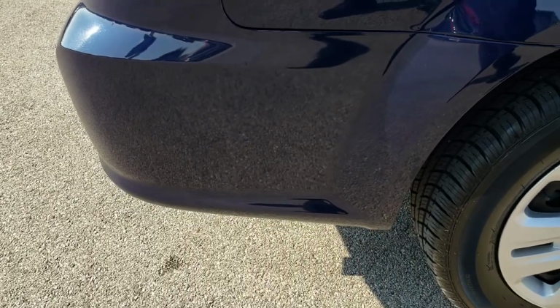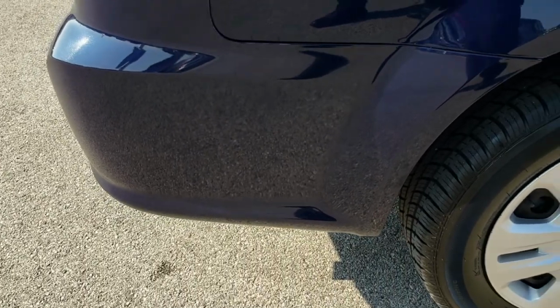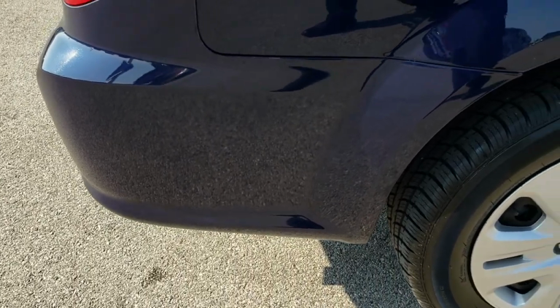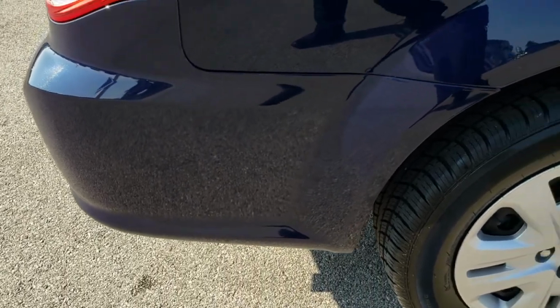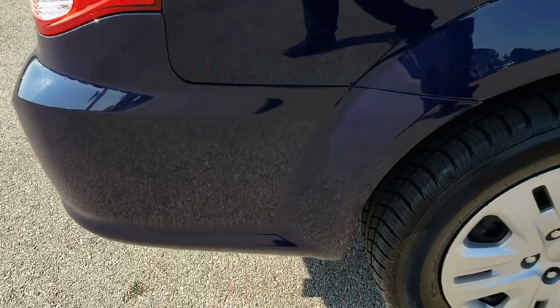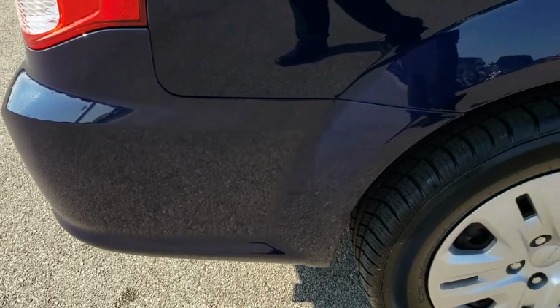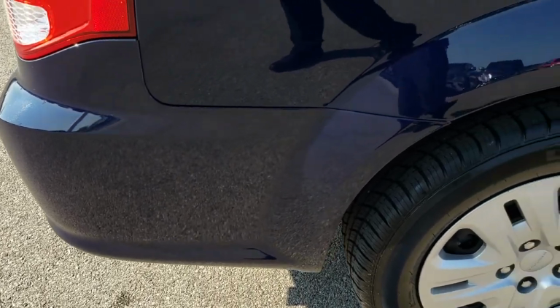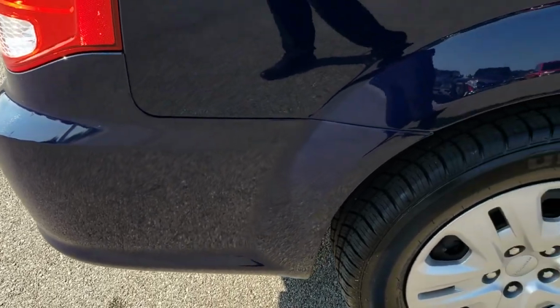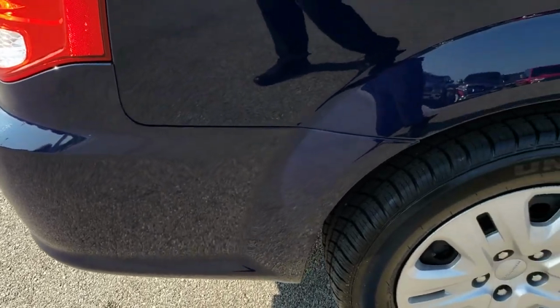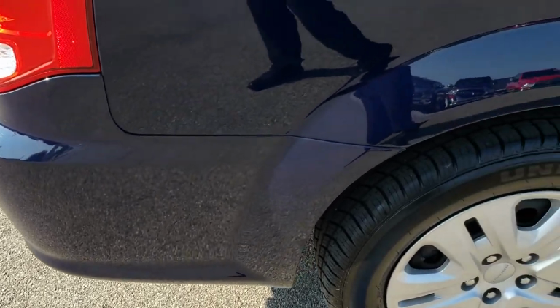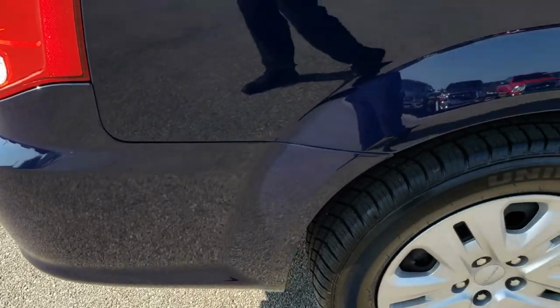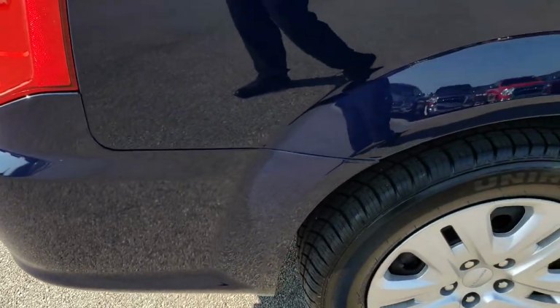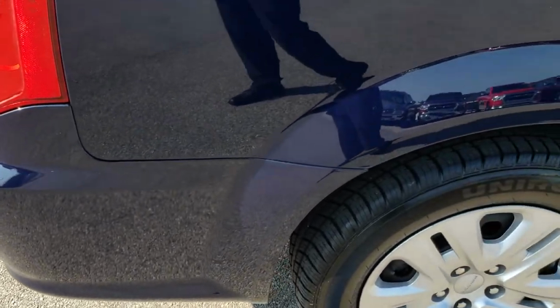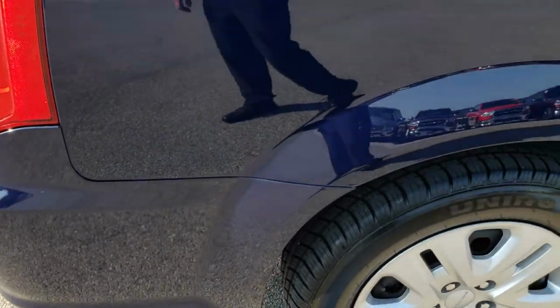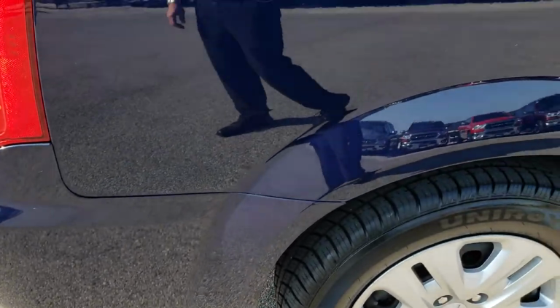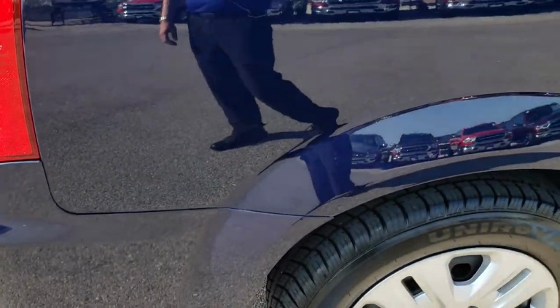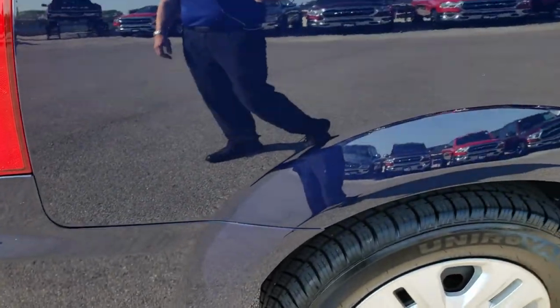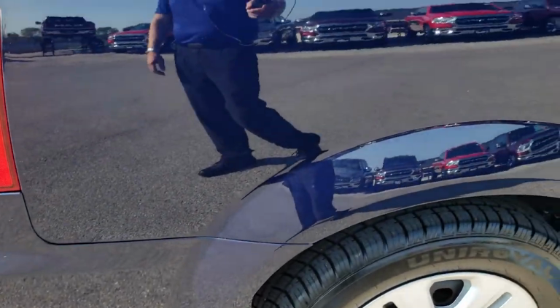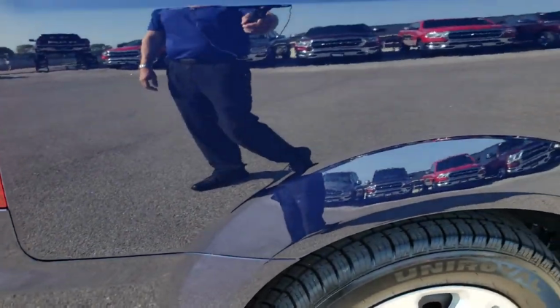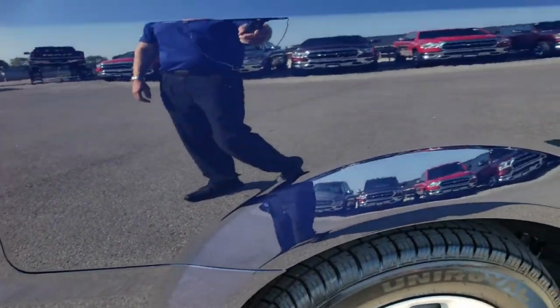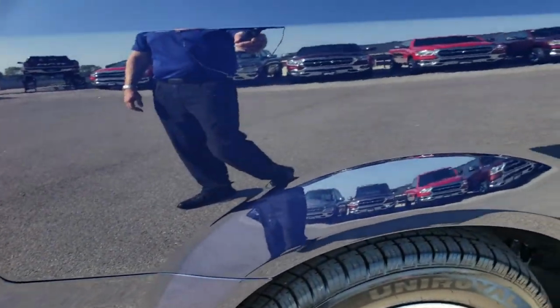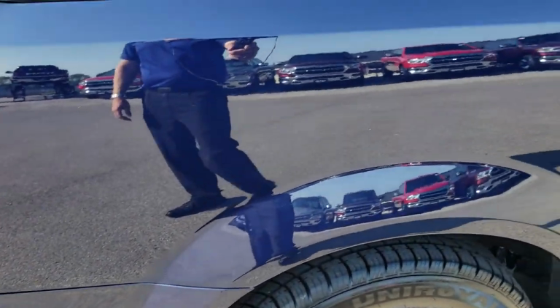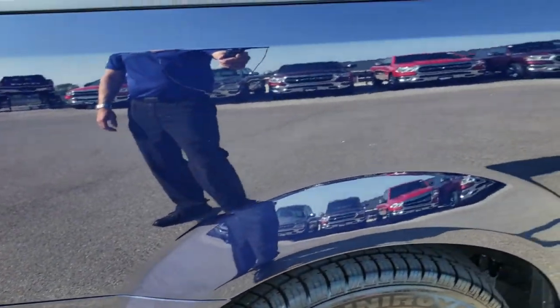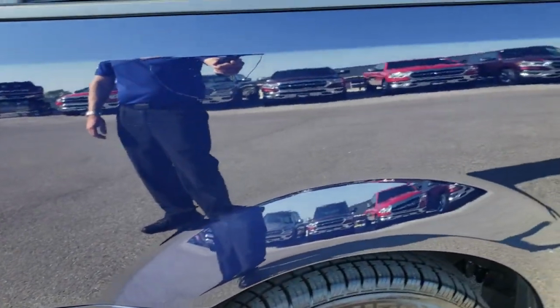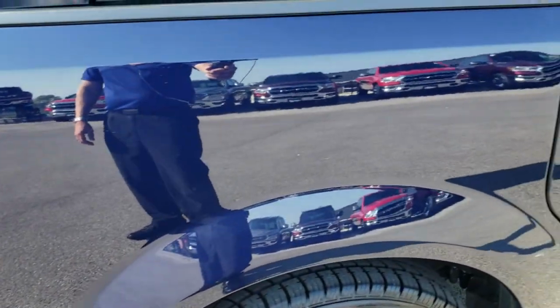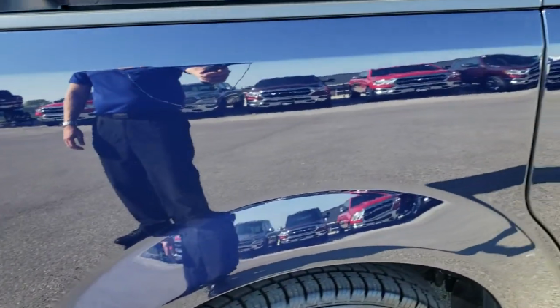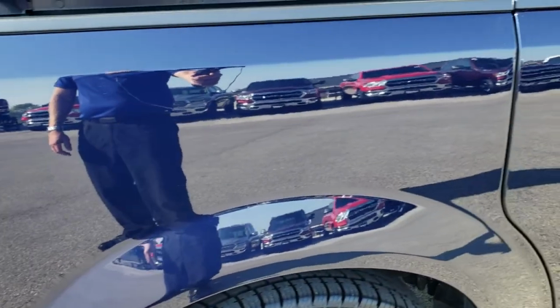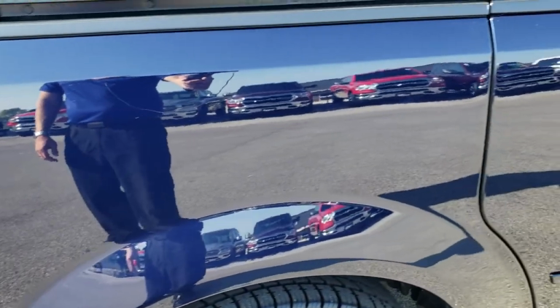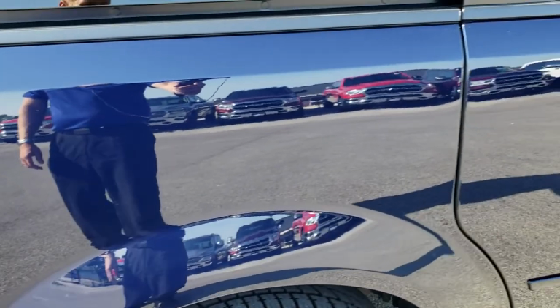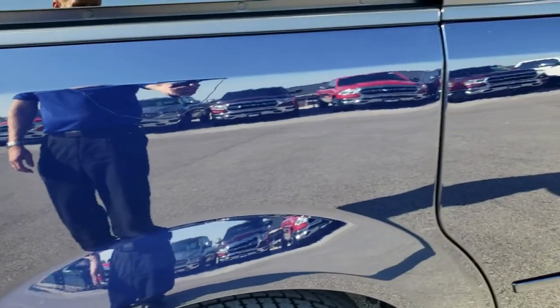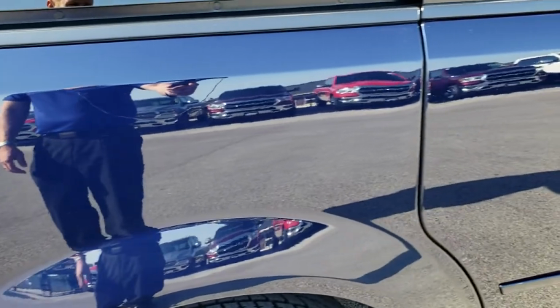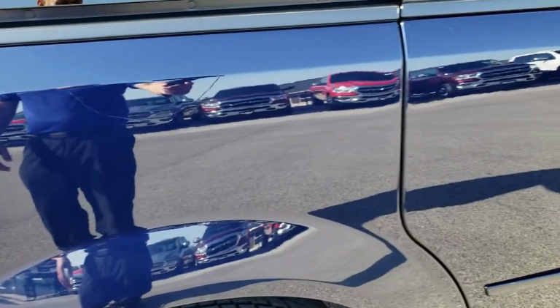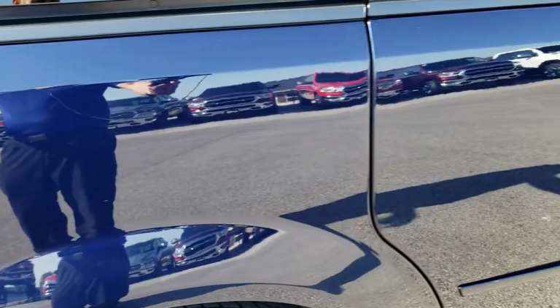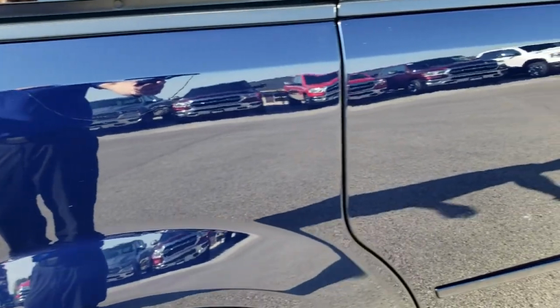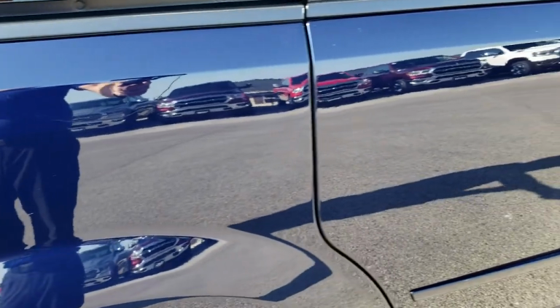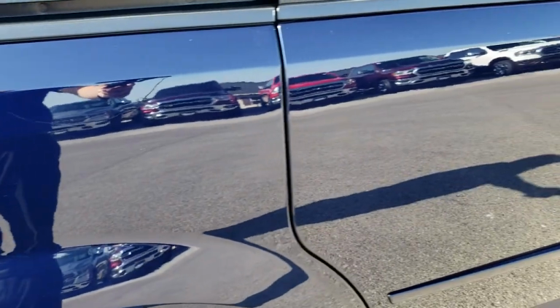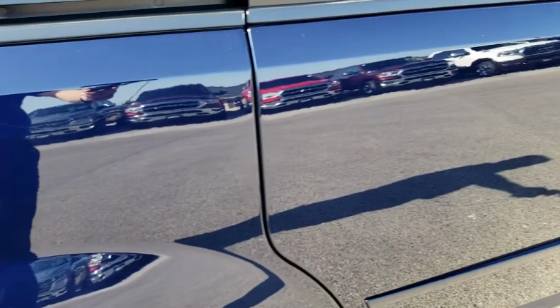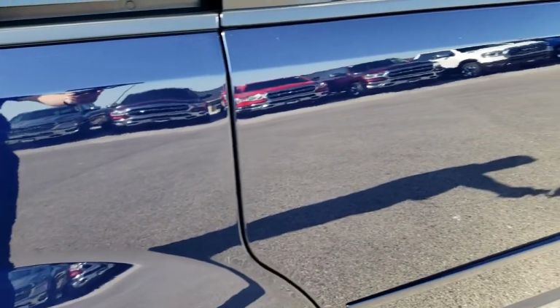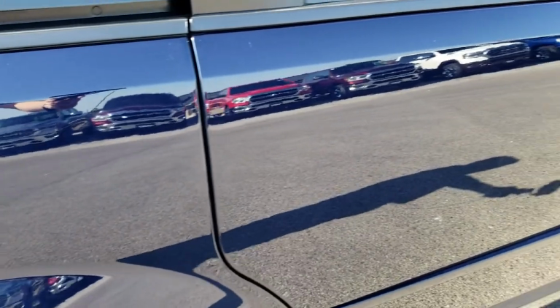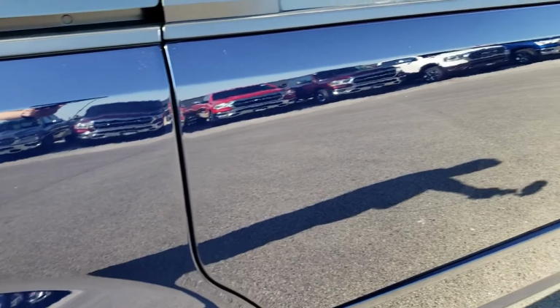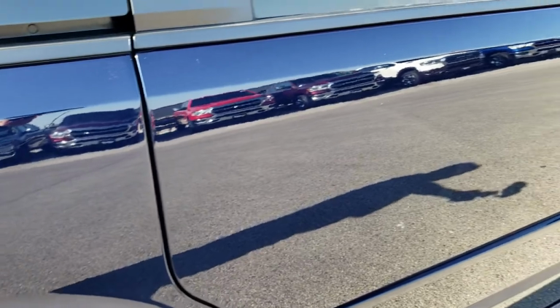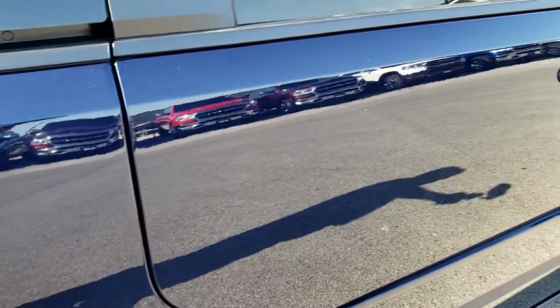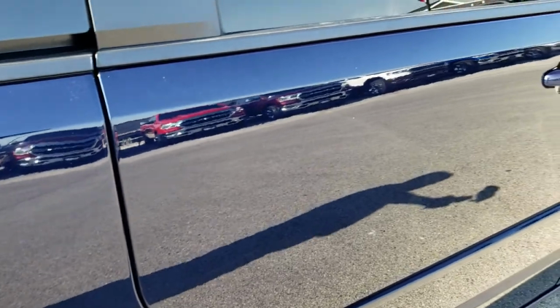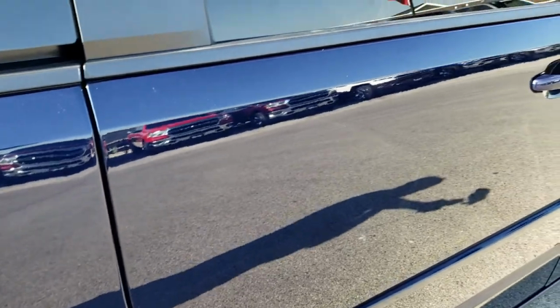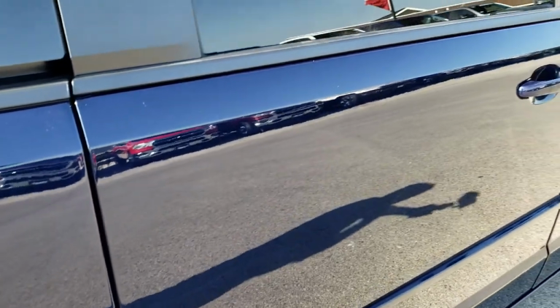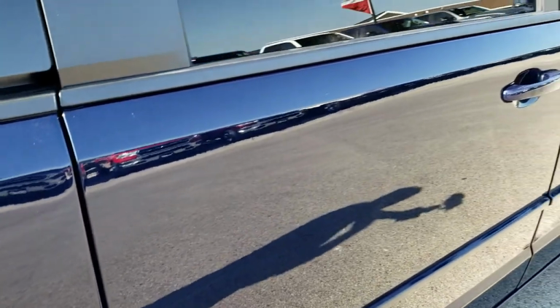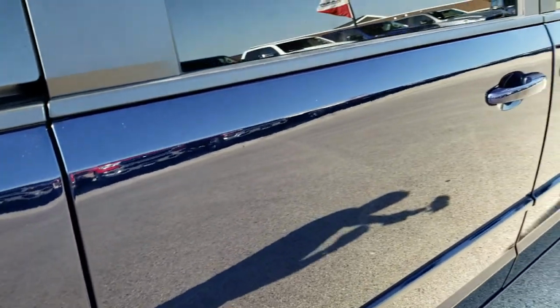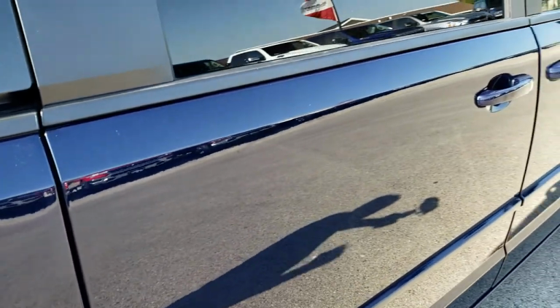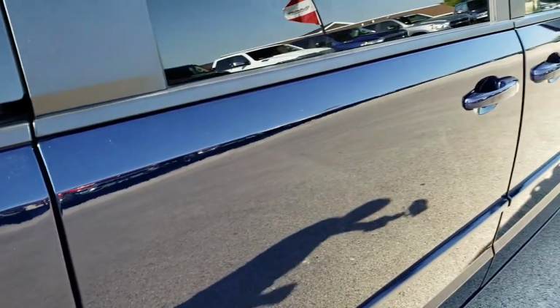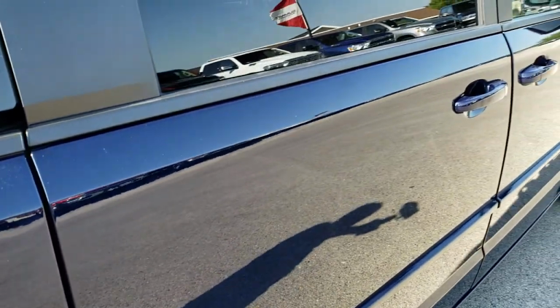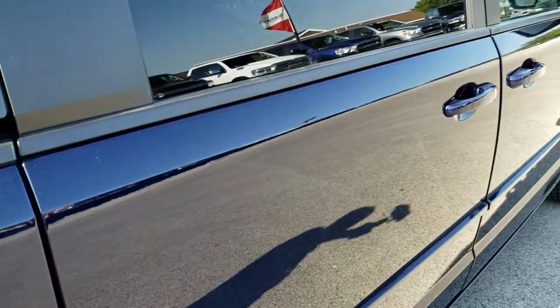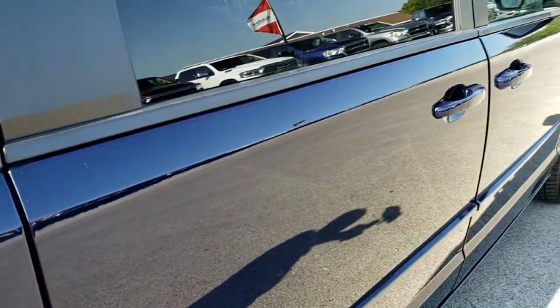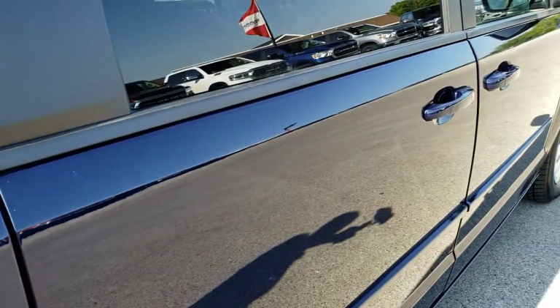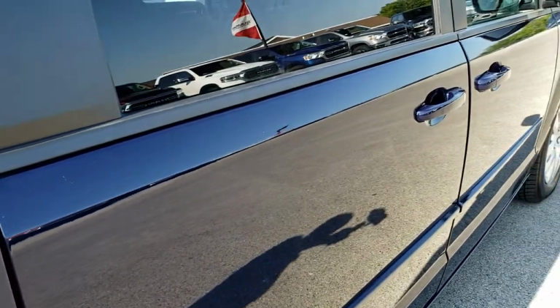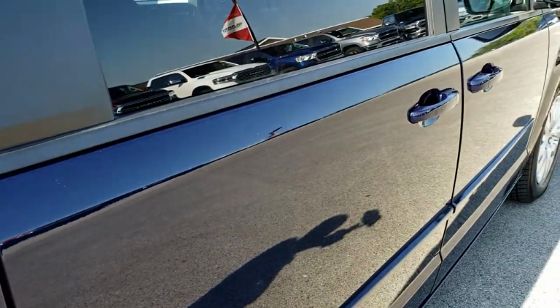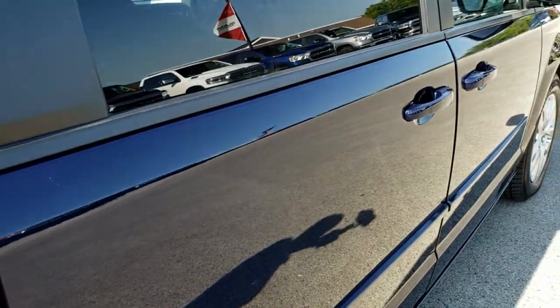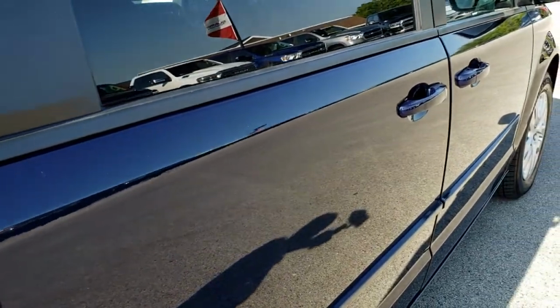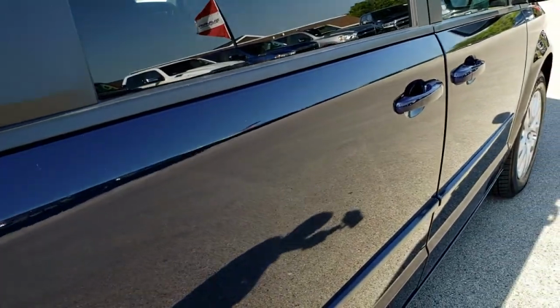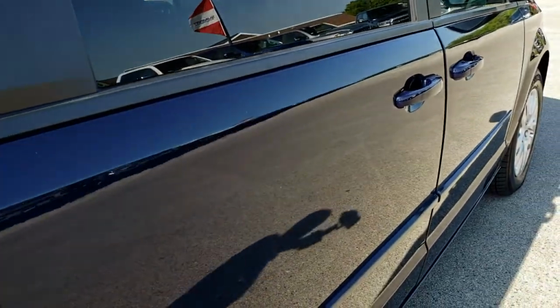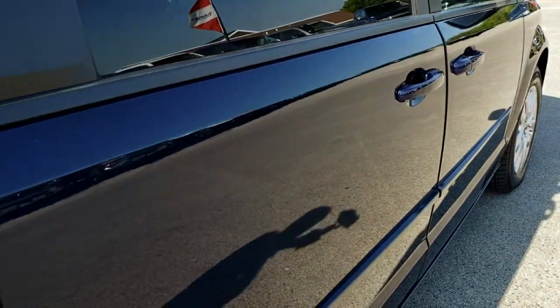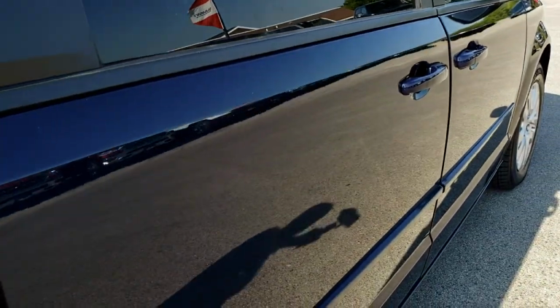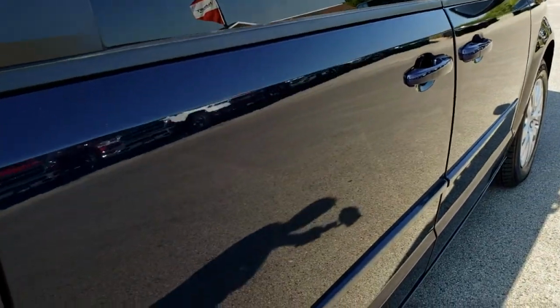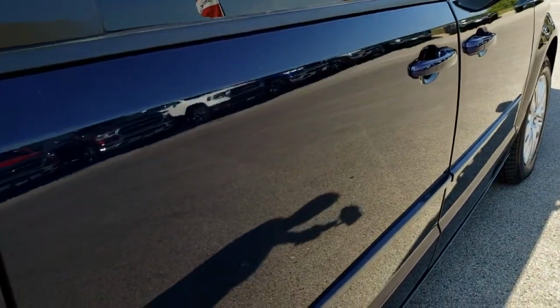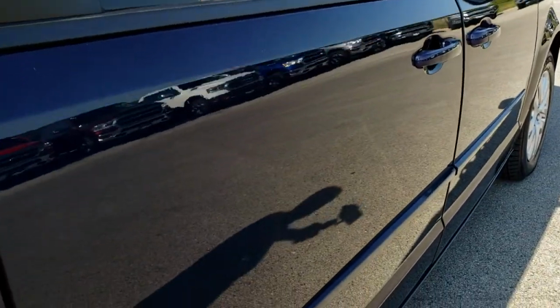We take these HD videos so if you are far away, or even if you are close by and just cannot make the trip down, you can still see the vehicle, hear the vehicle, and have confidence in what you are looking at before you even get here.